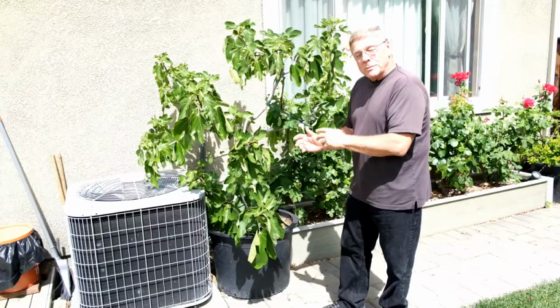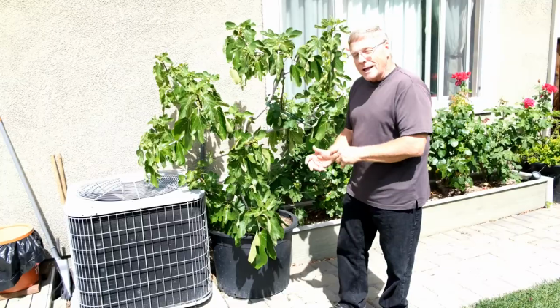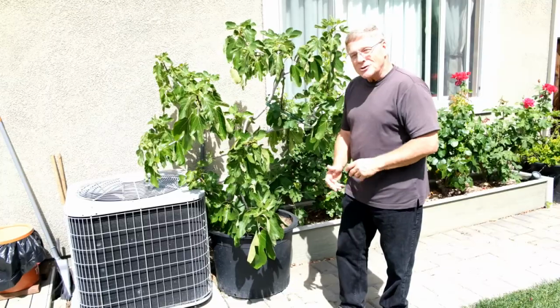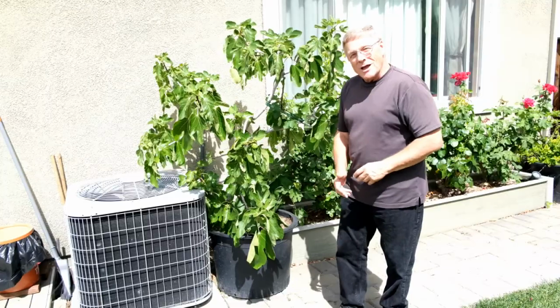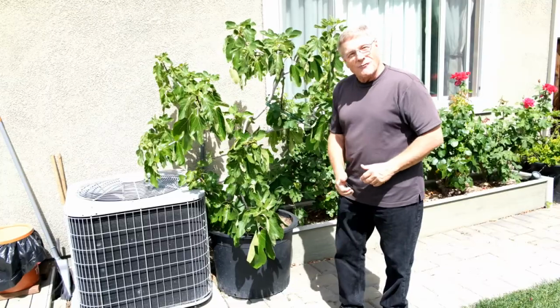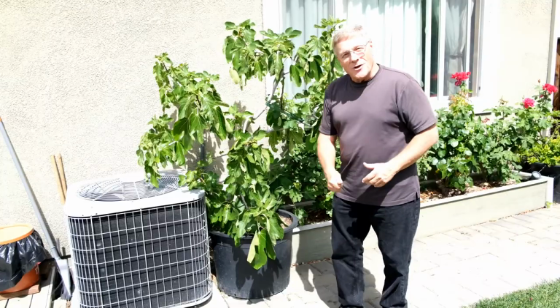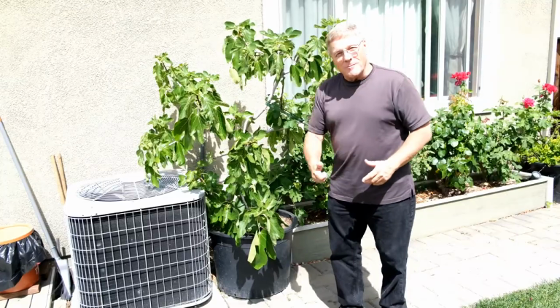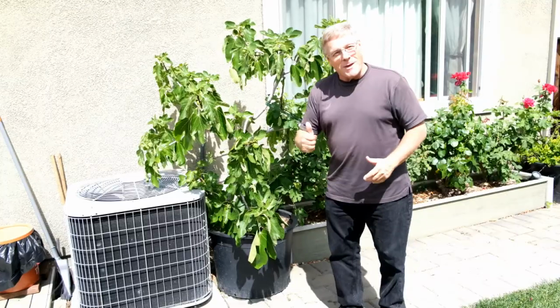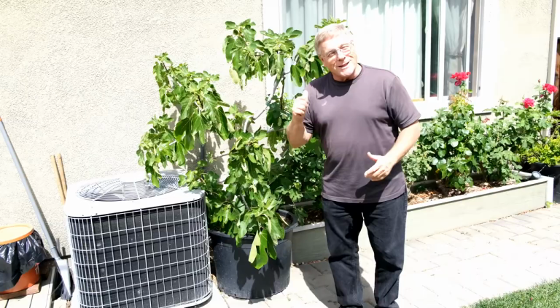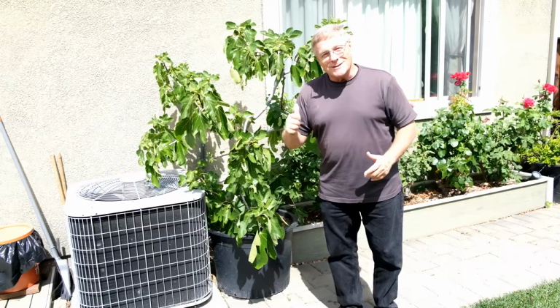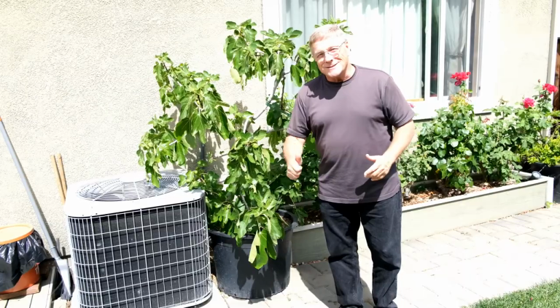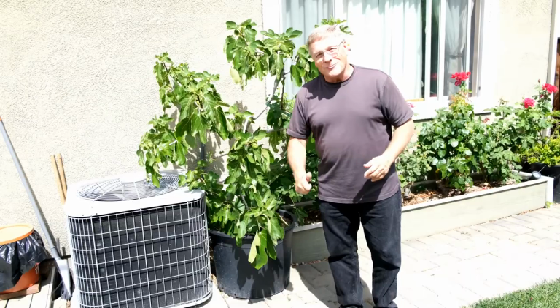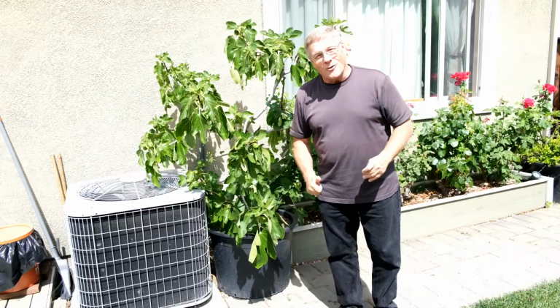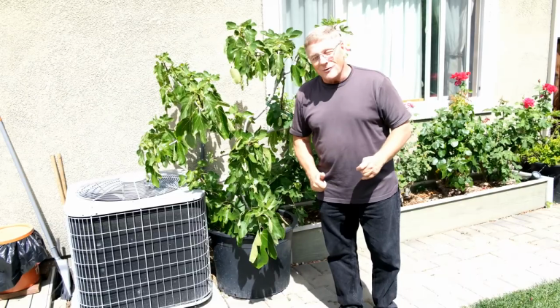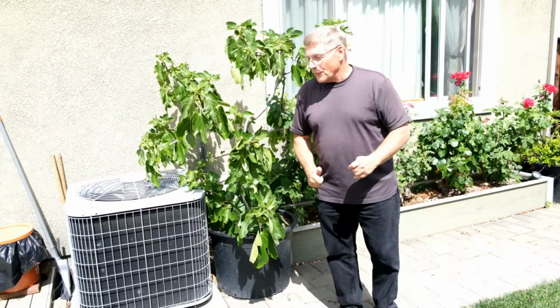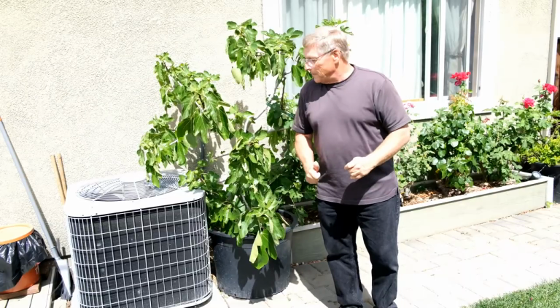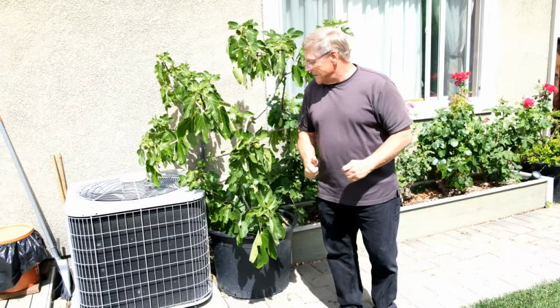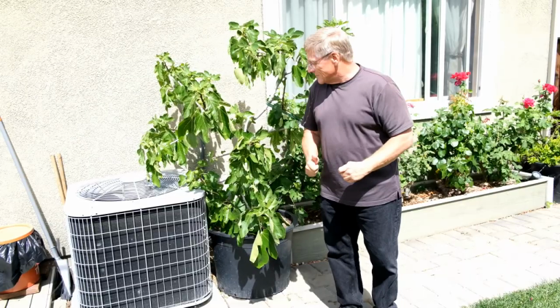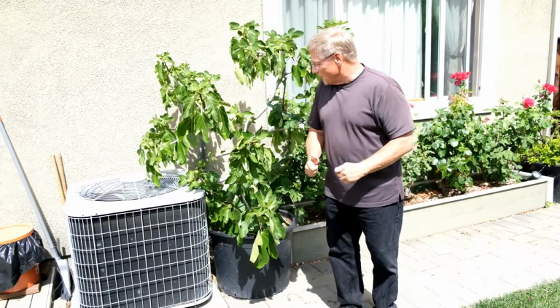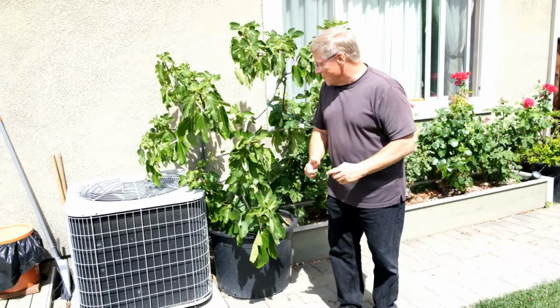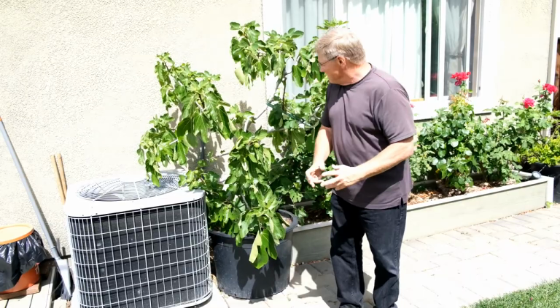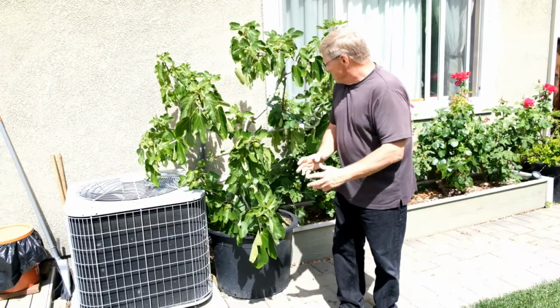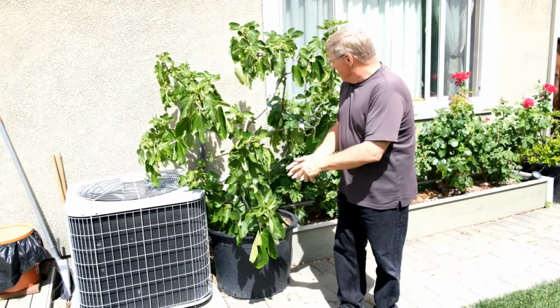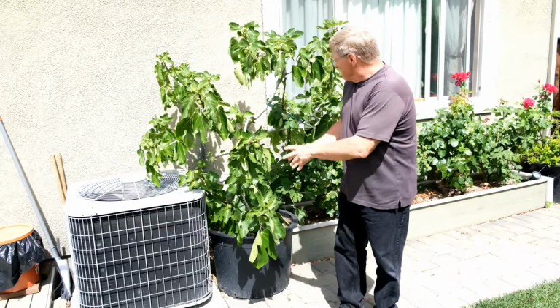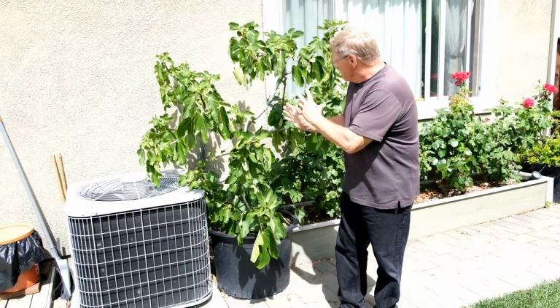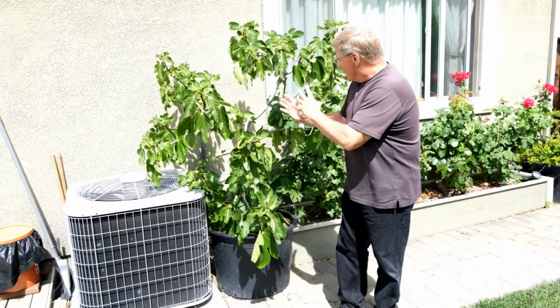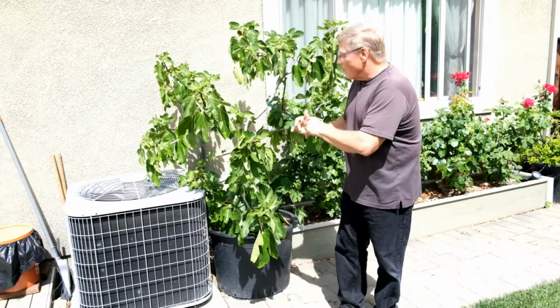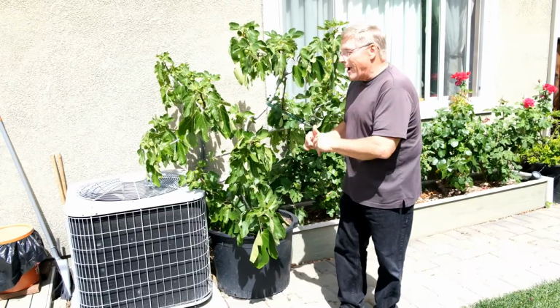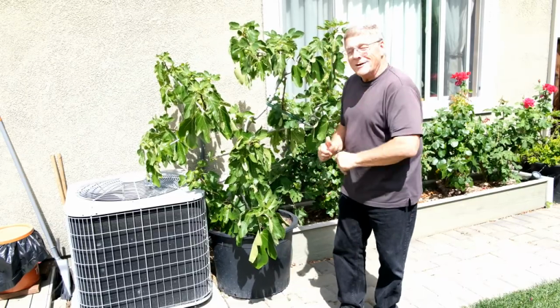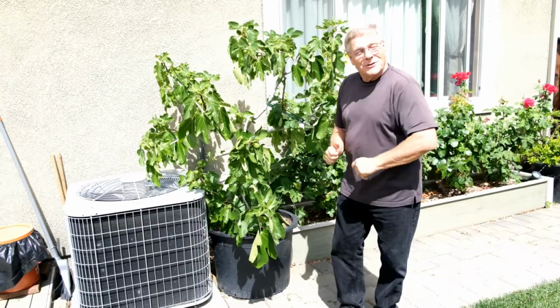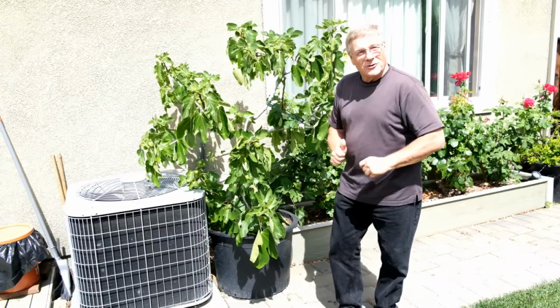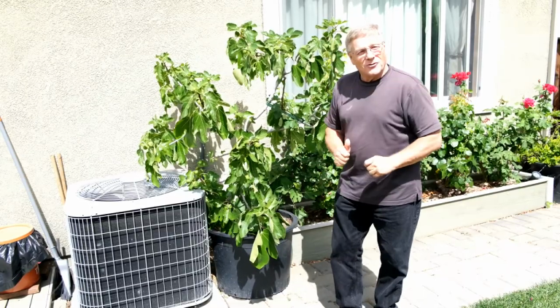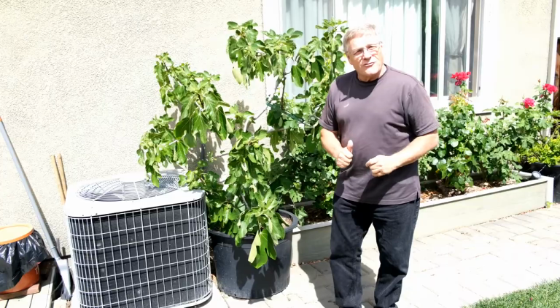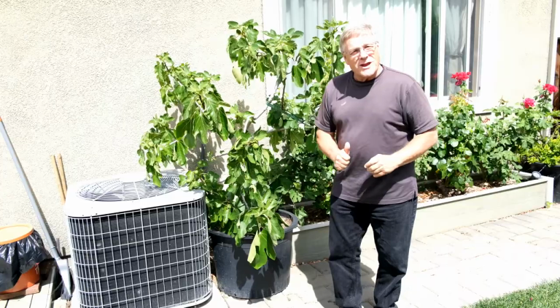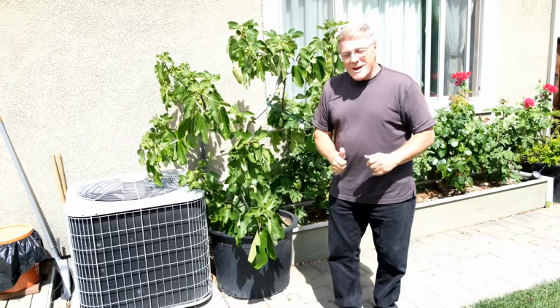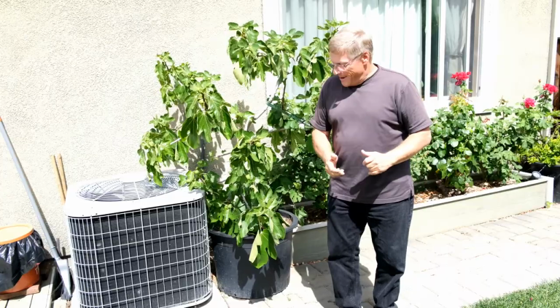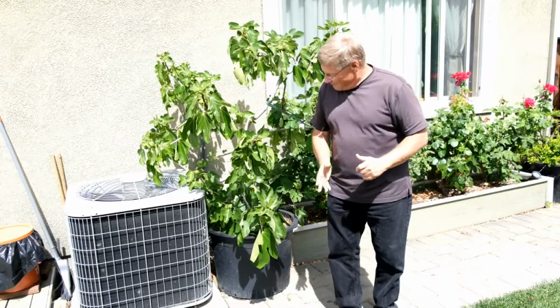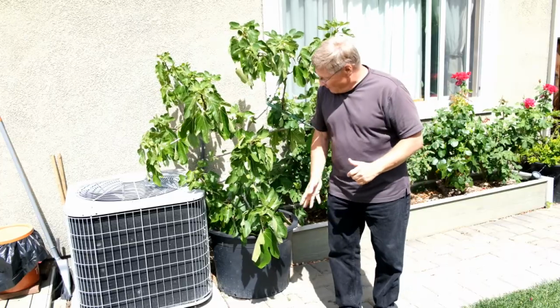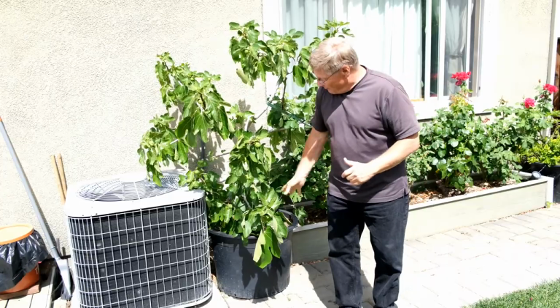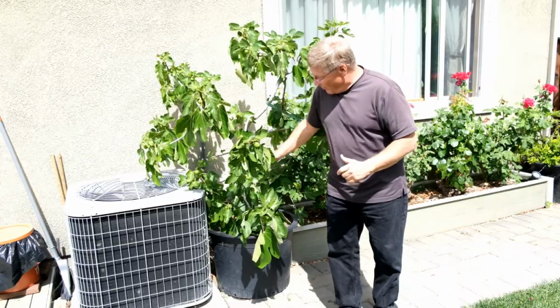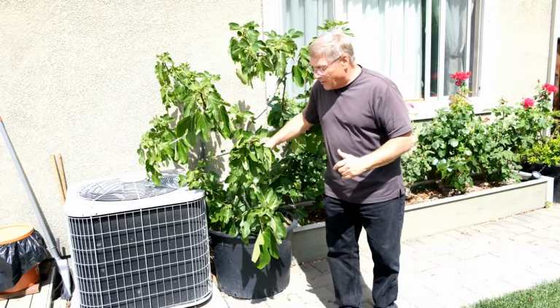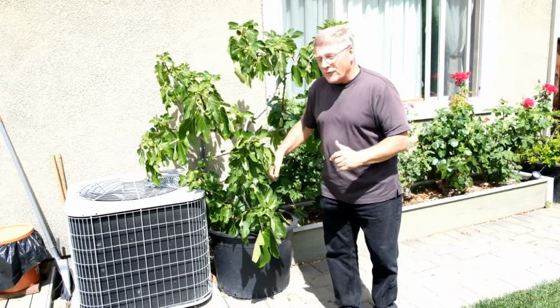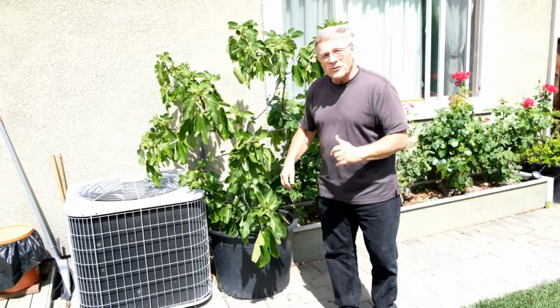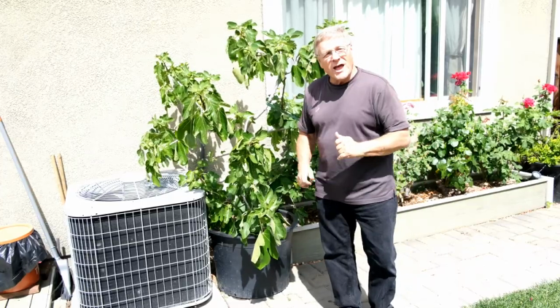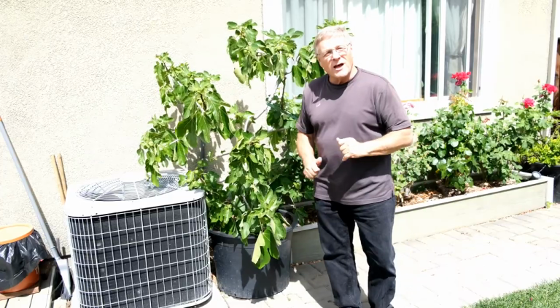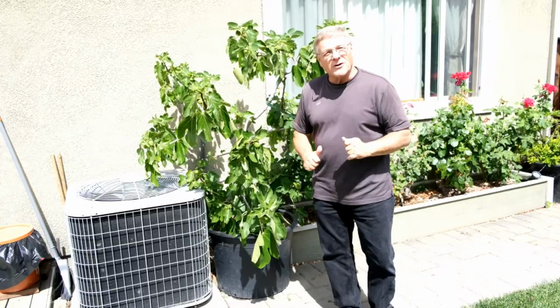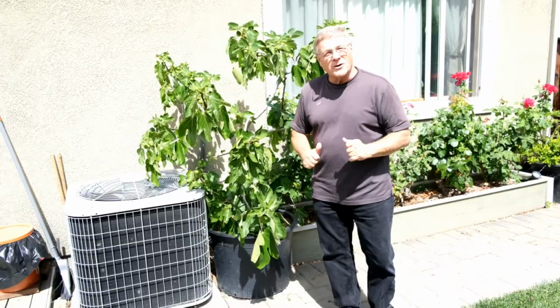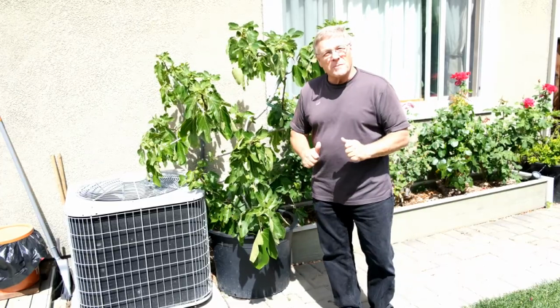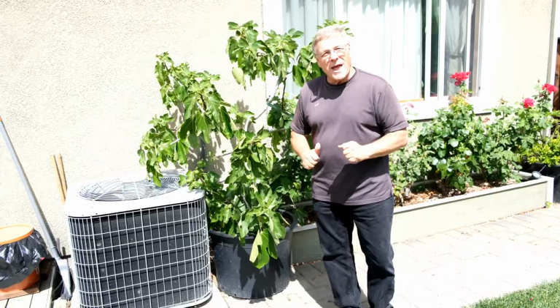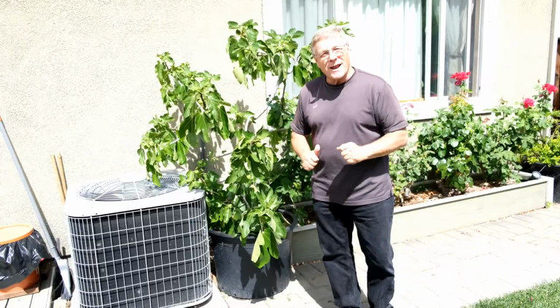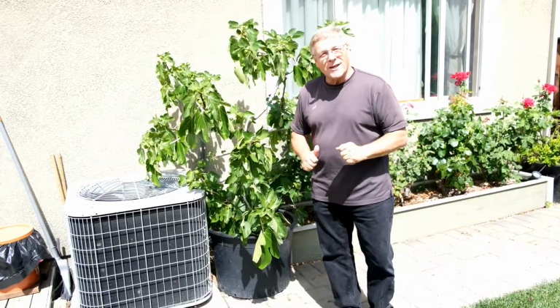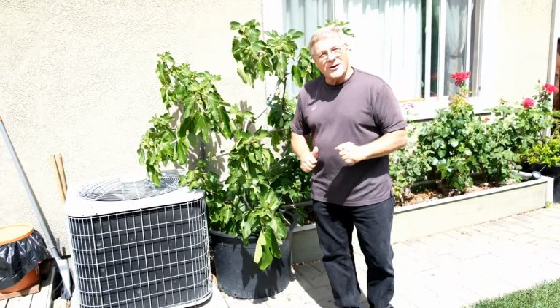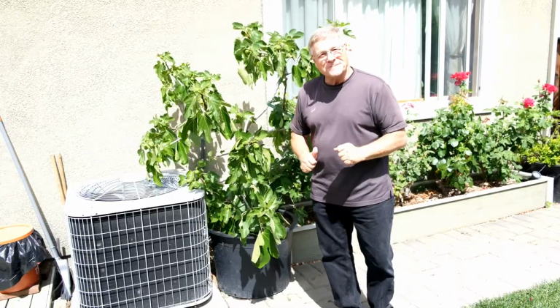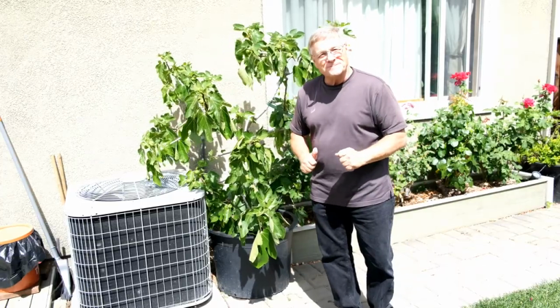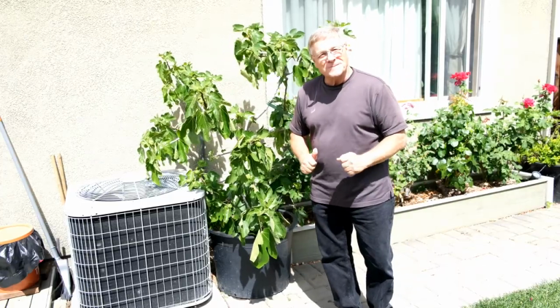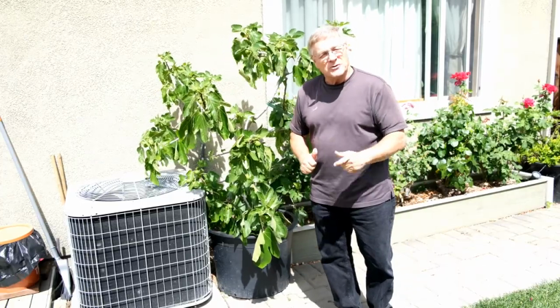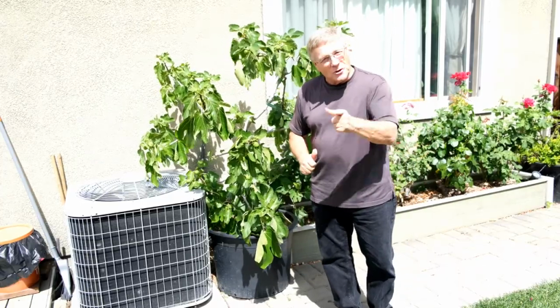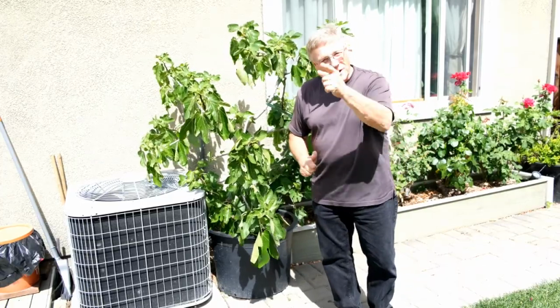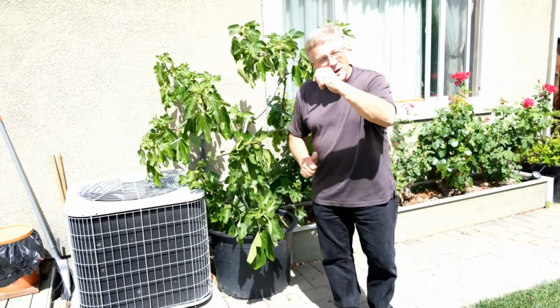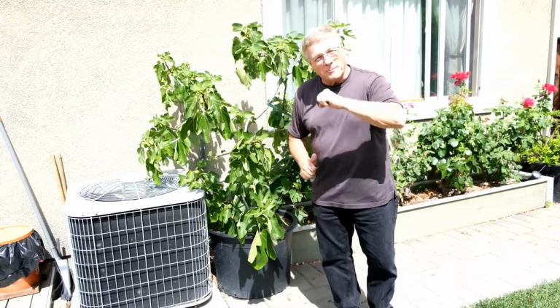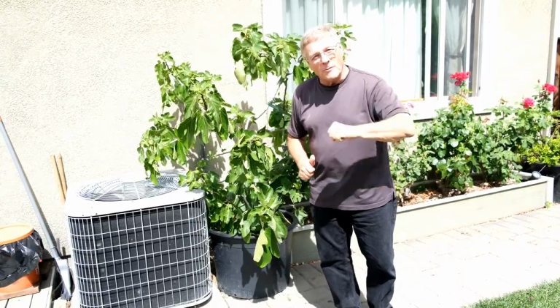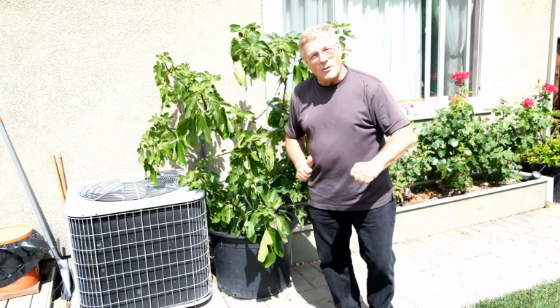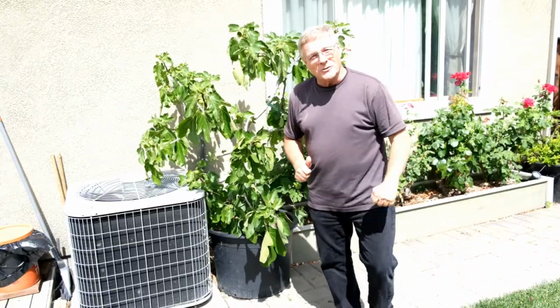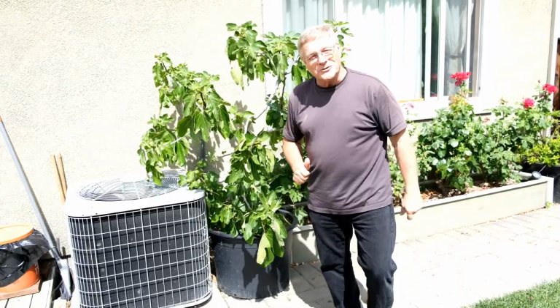Blackjack fig — this is a wonderful piece of fruit. Great little tree and wonderful to have on your patio. Let me show you a couple more.